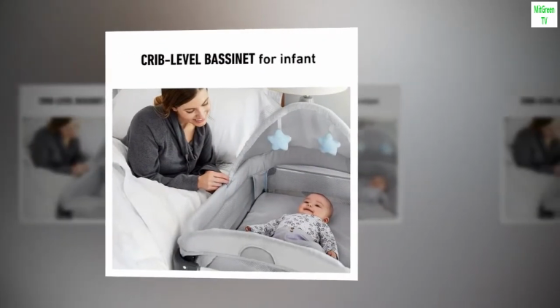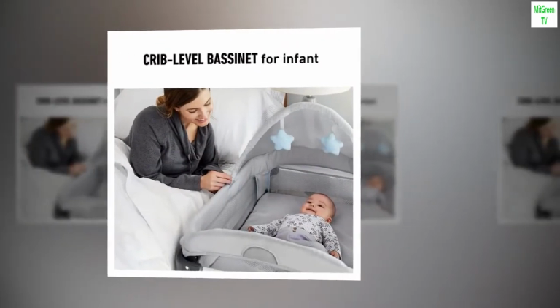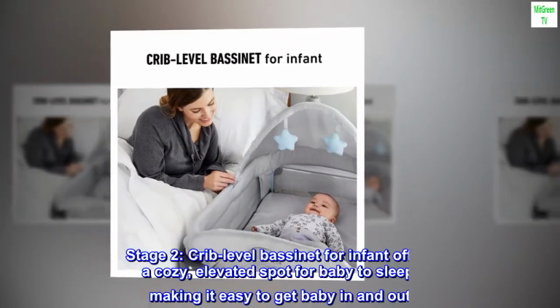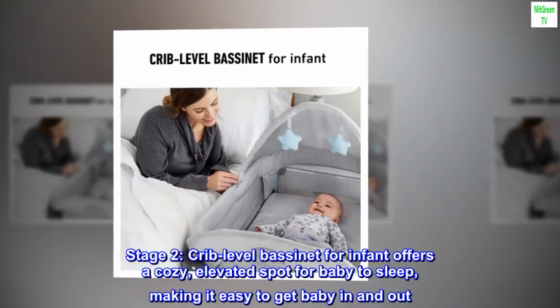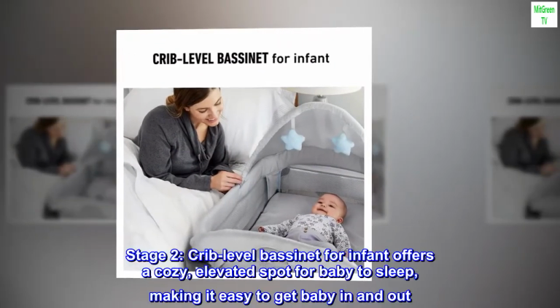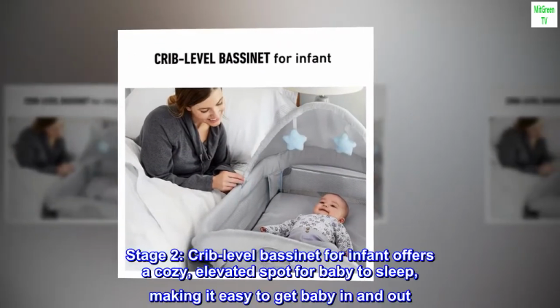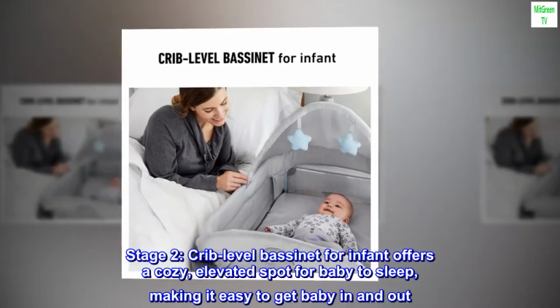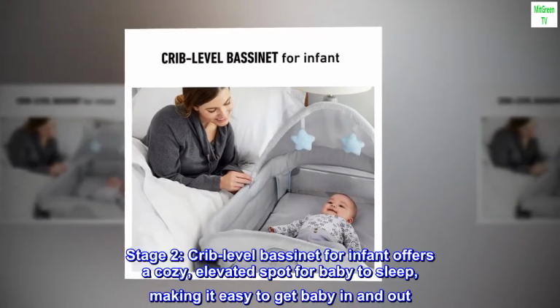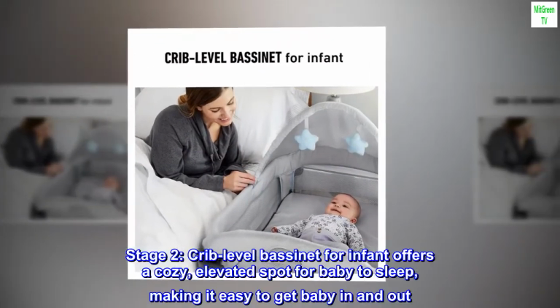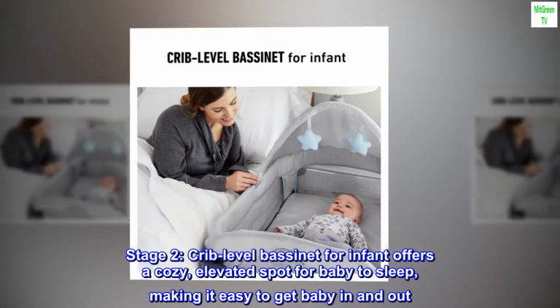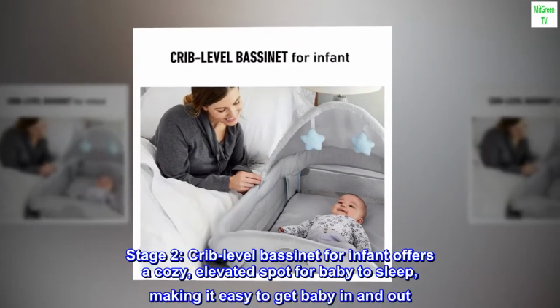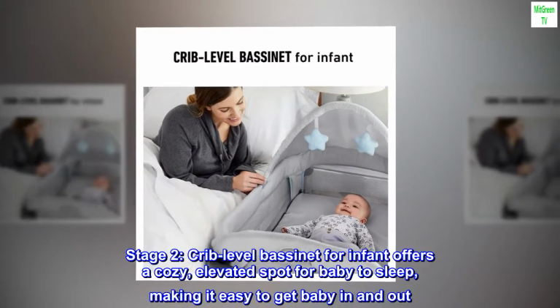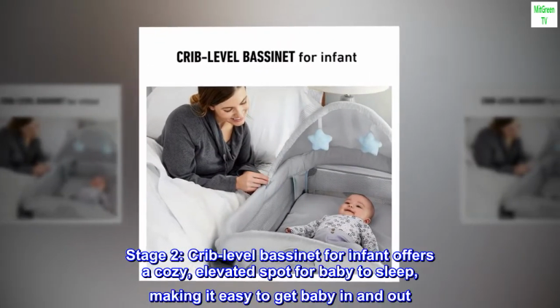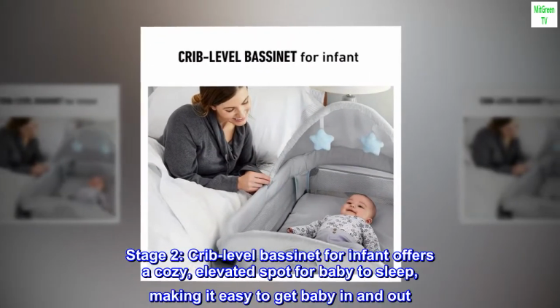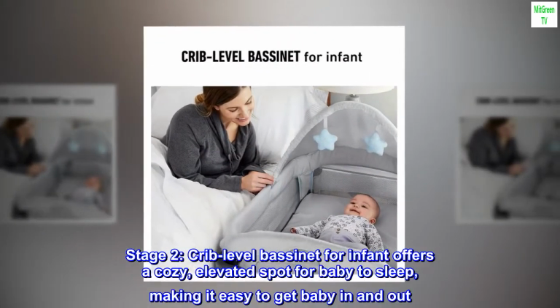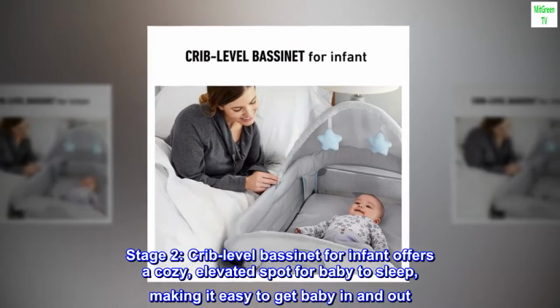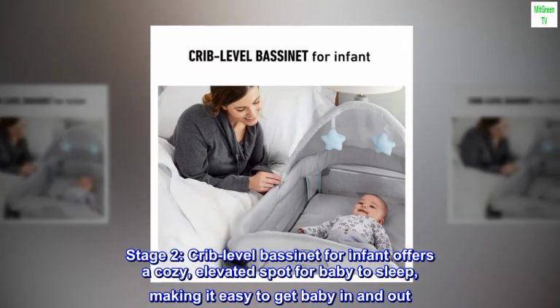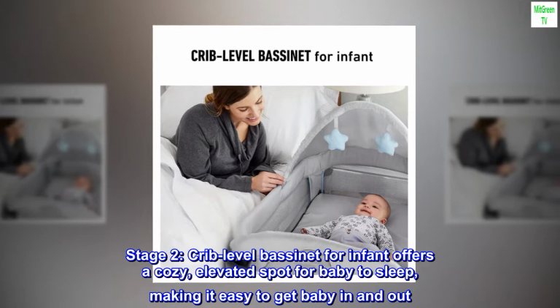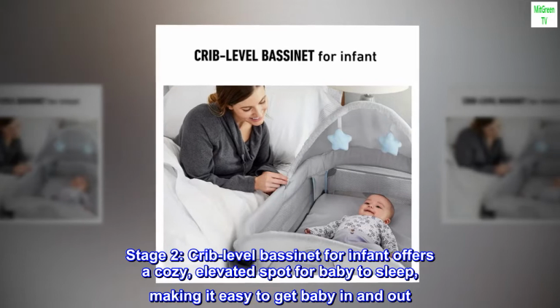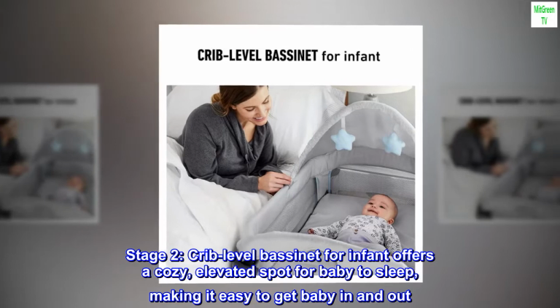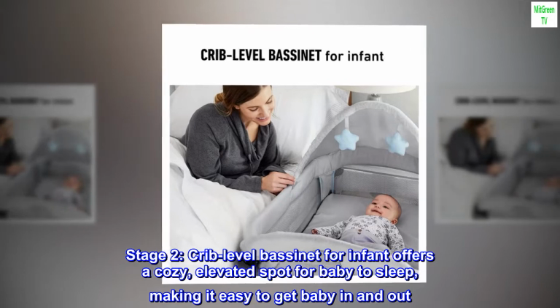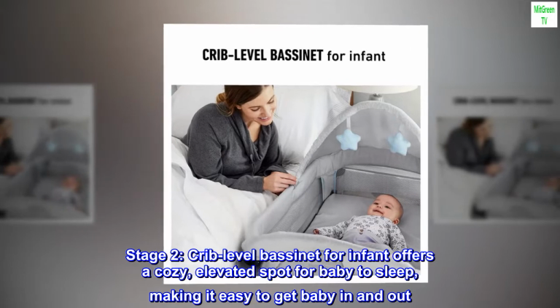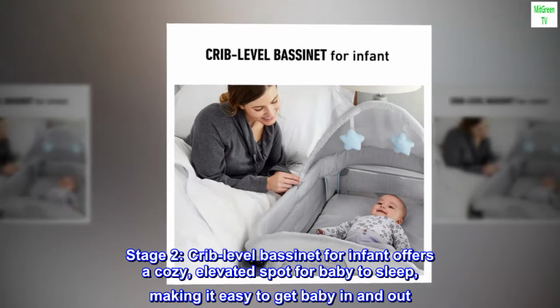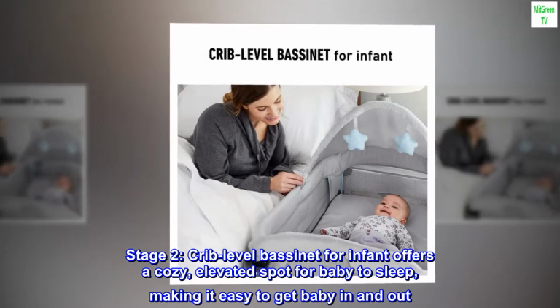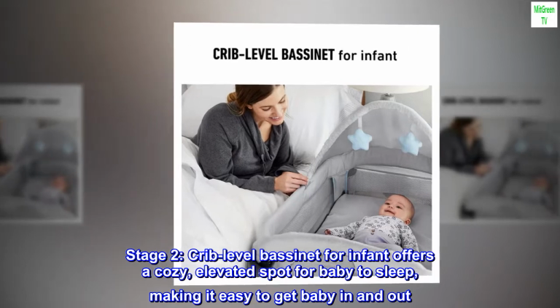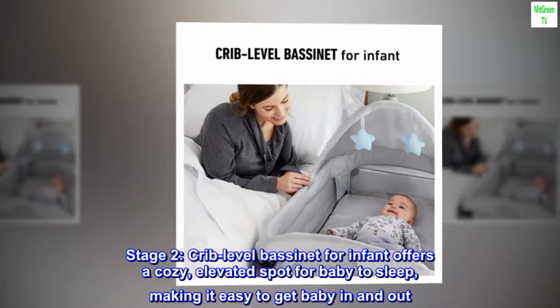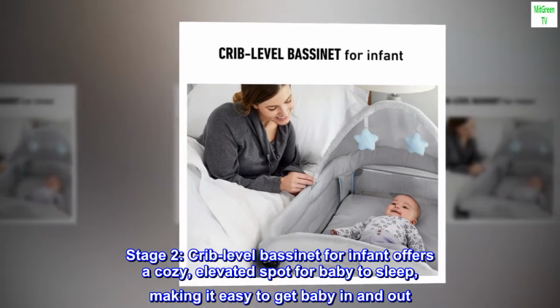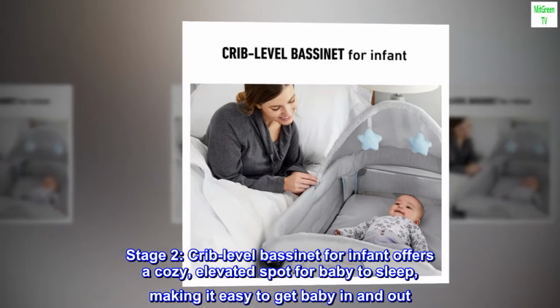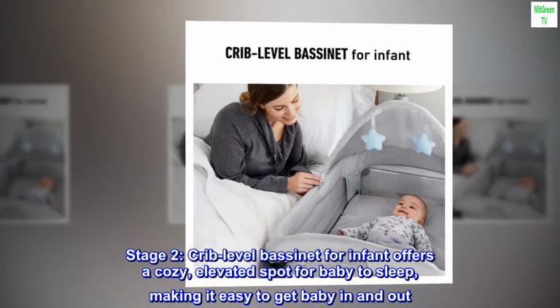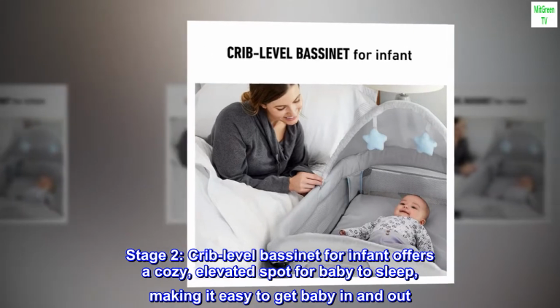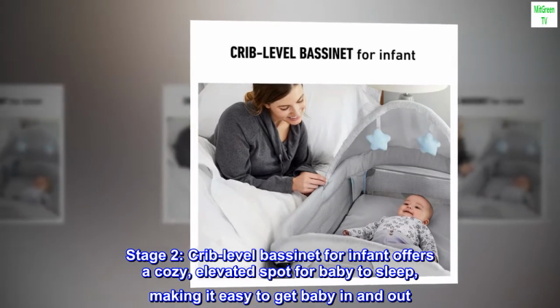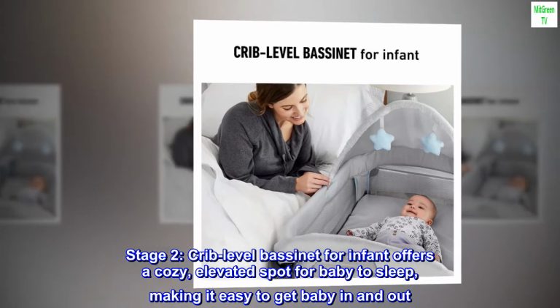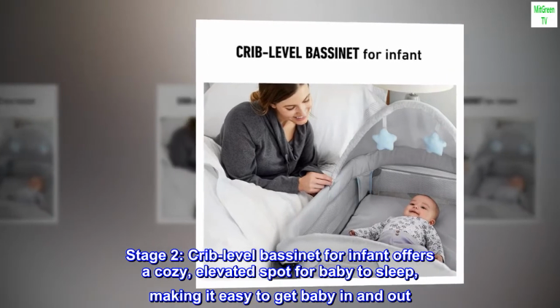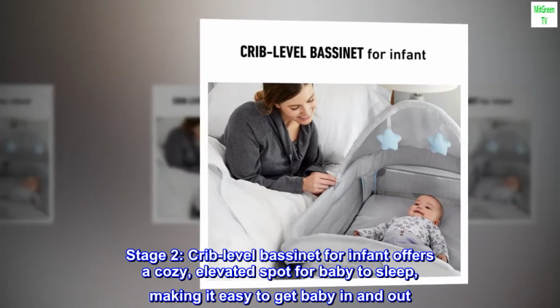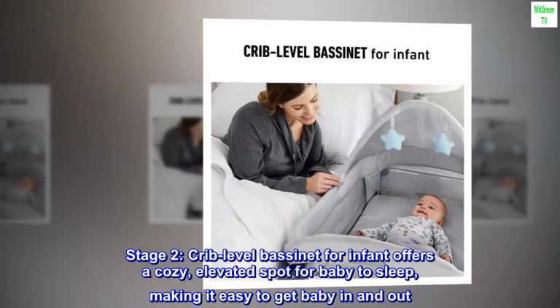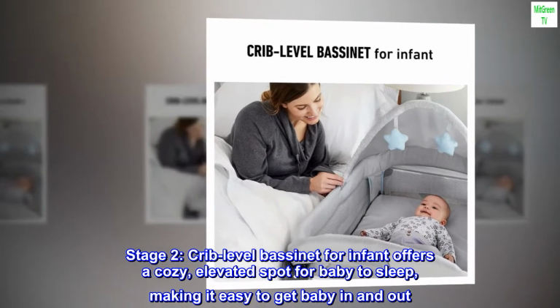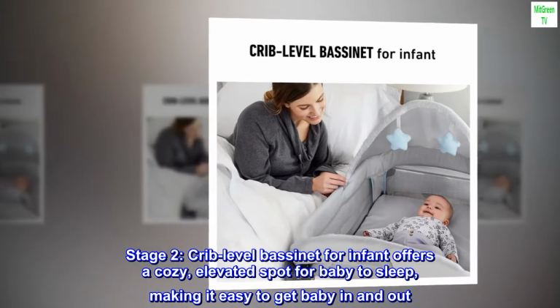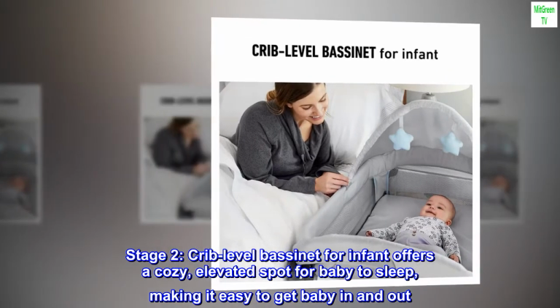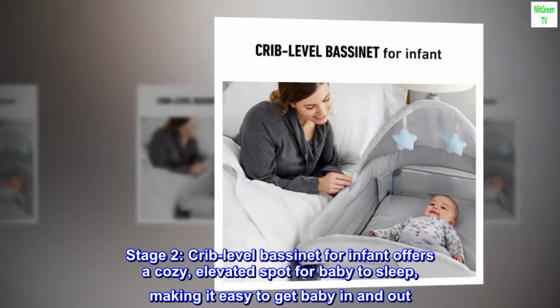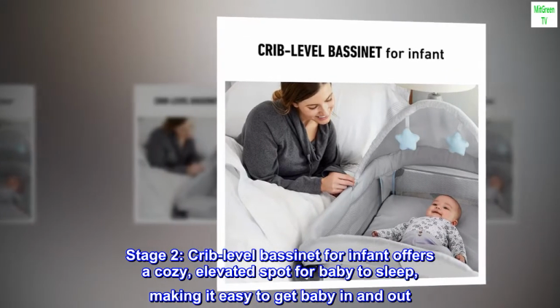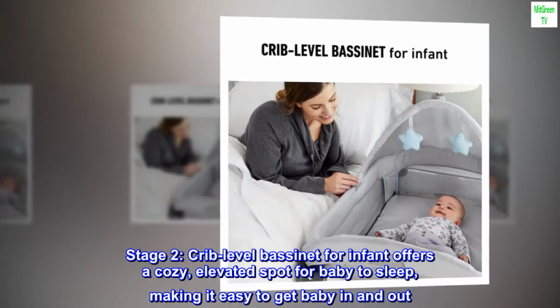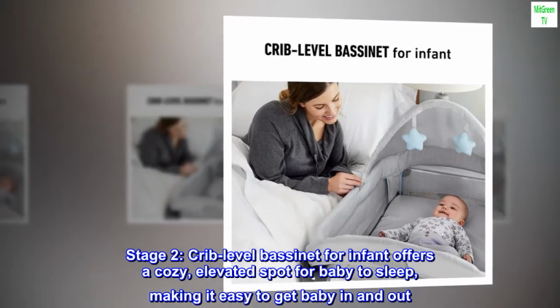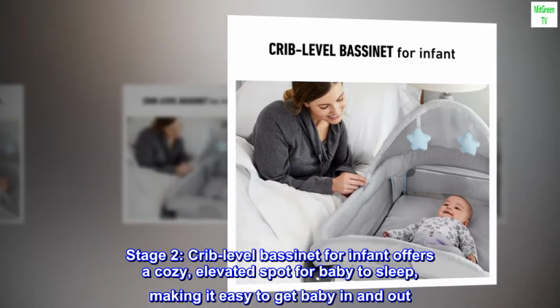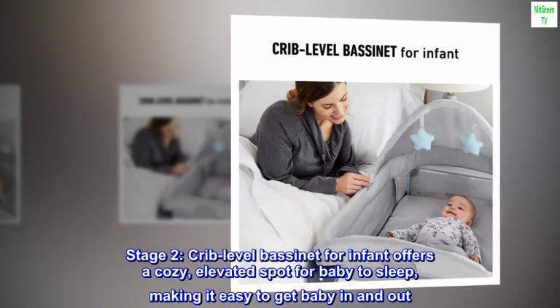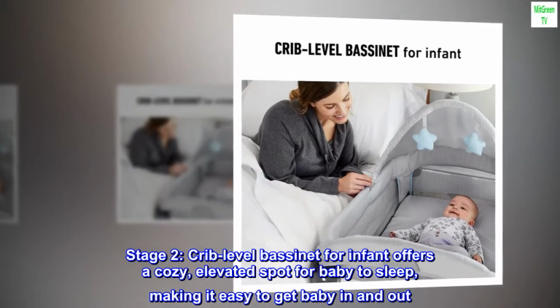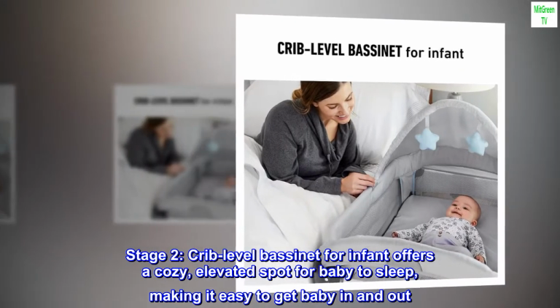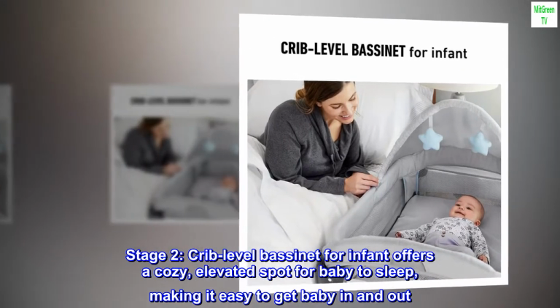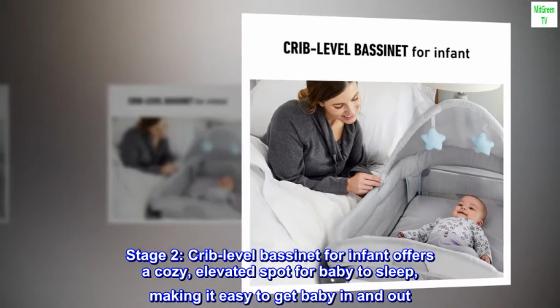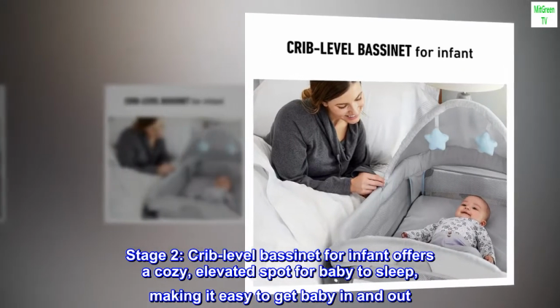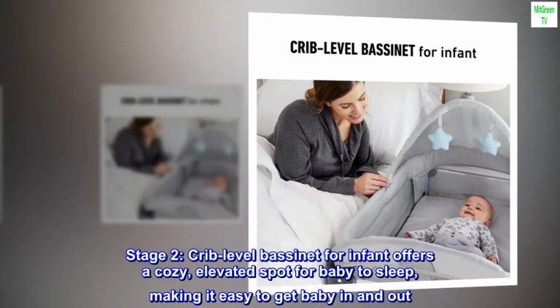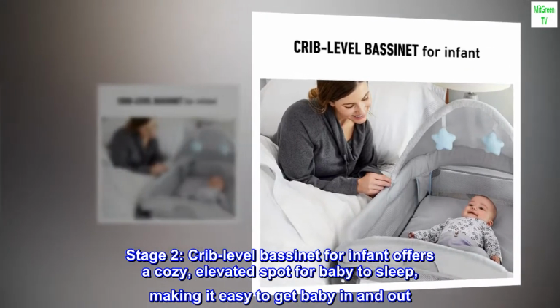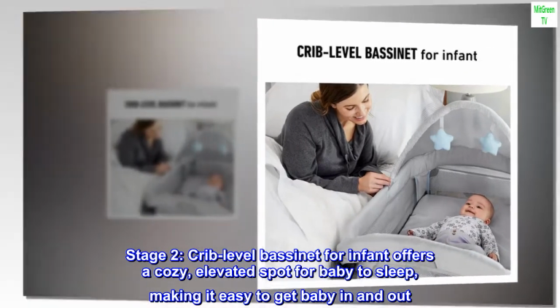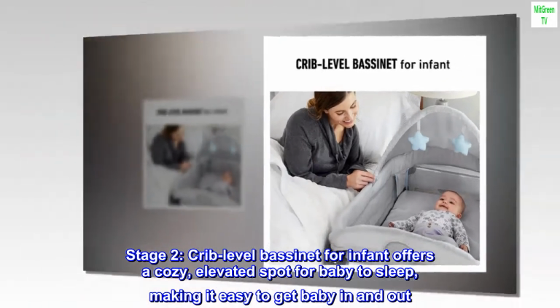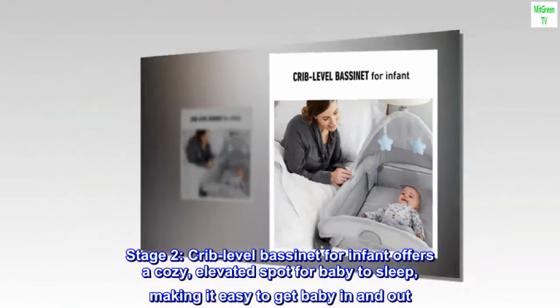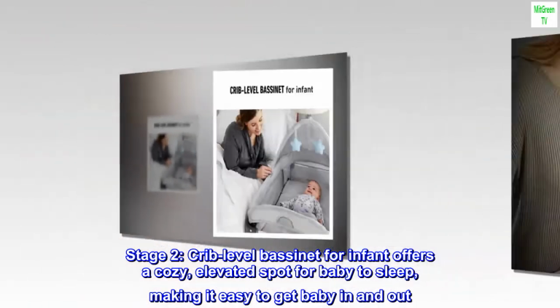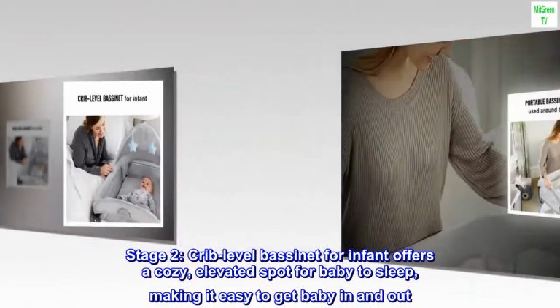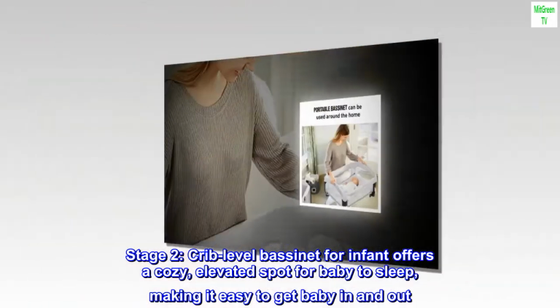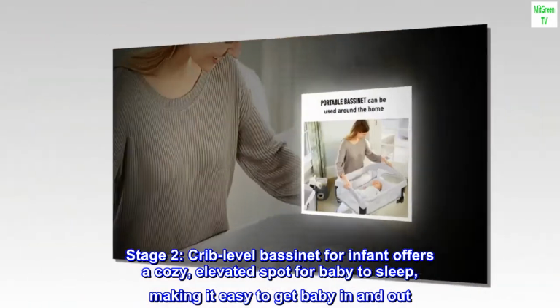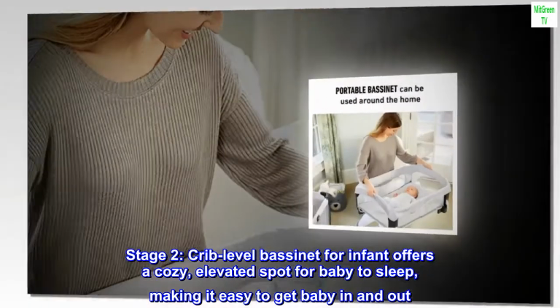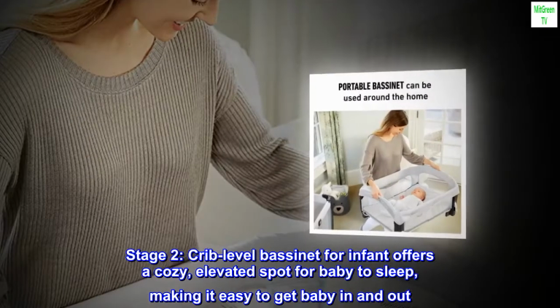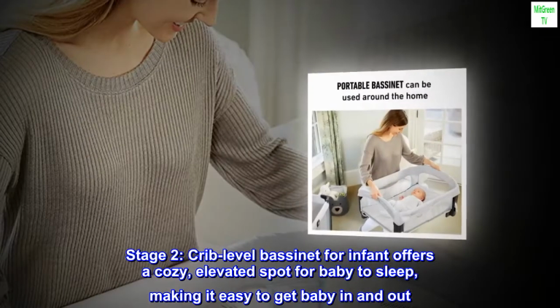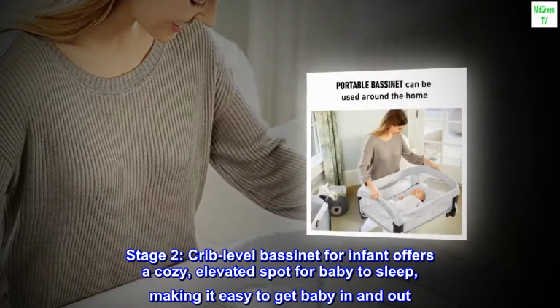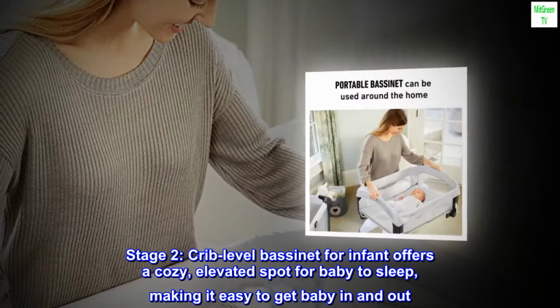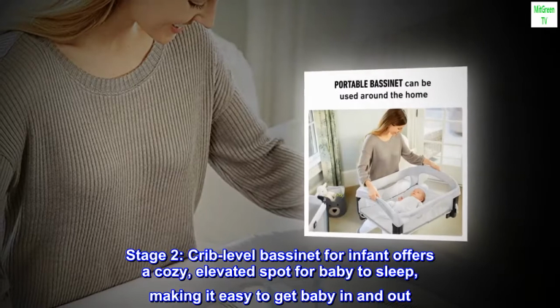Stage 2: crib level bassinet for infant offers a cozy, elevated spot for baby to sleep, making it easy to get baby in and out.